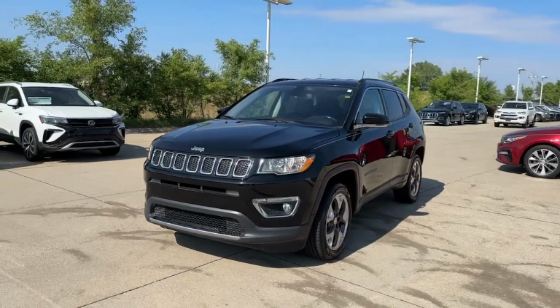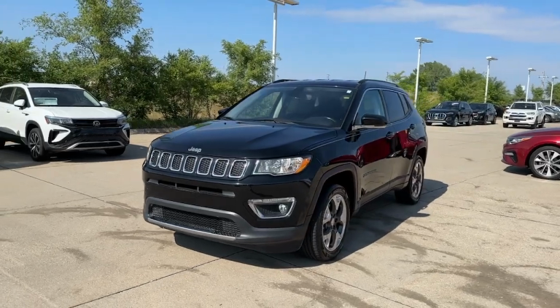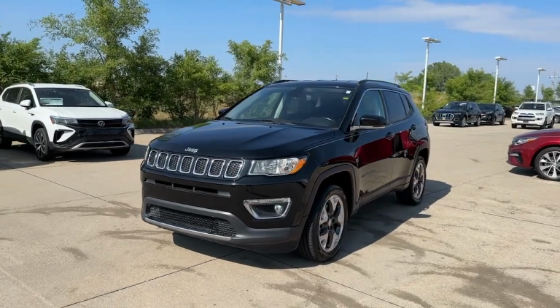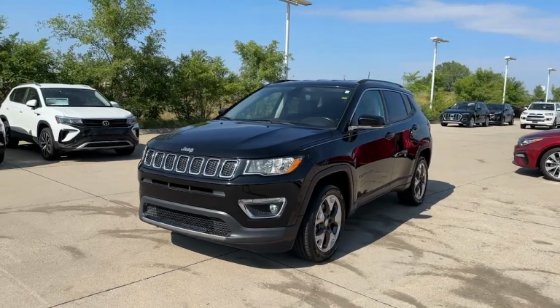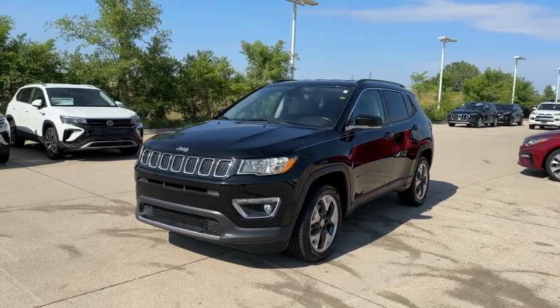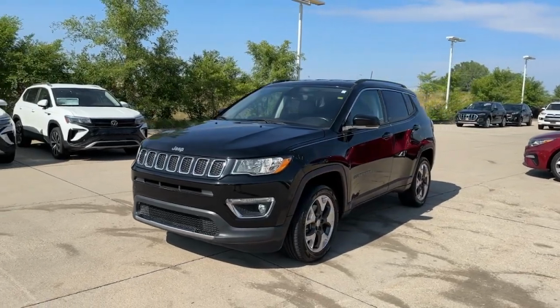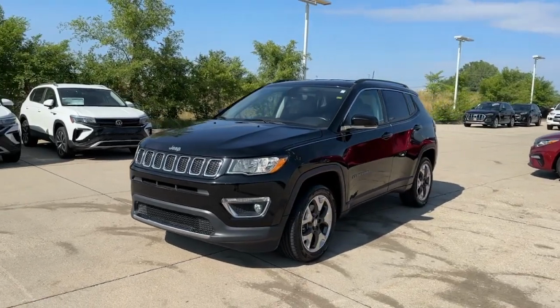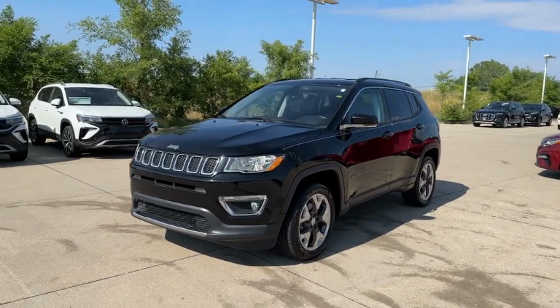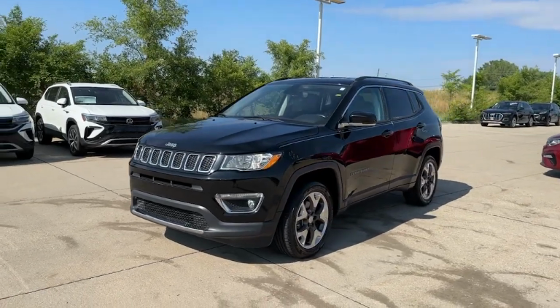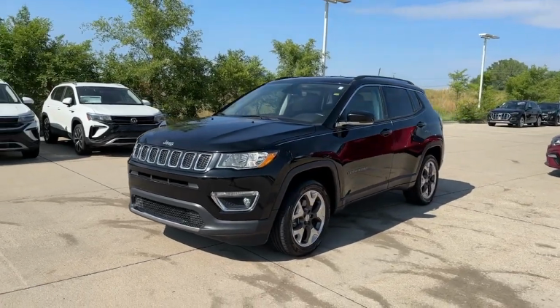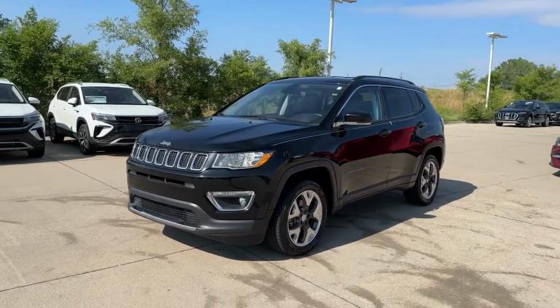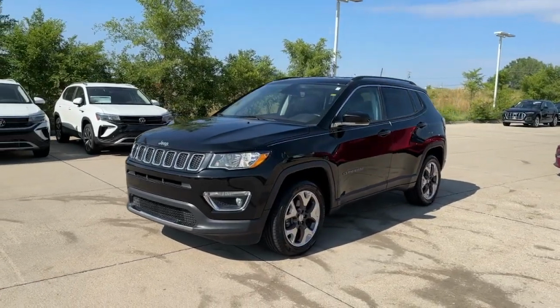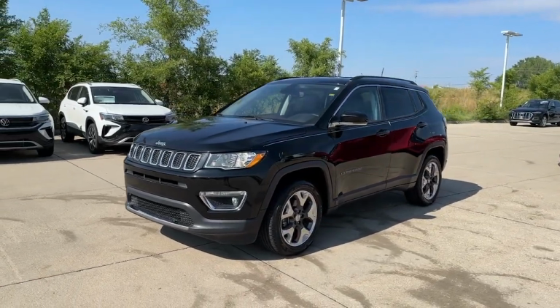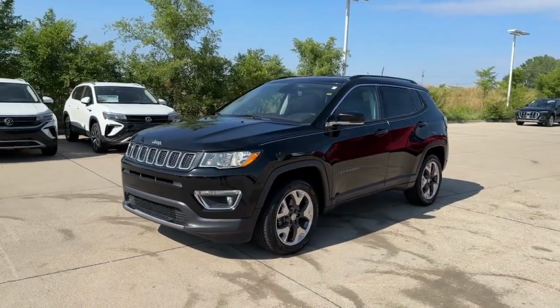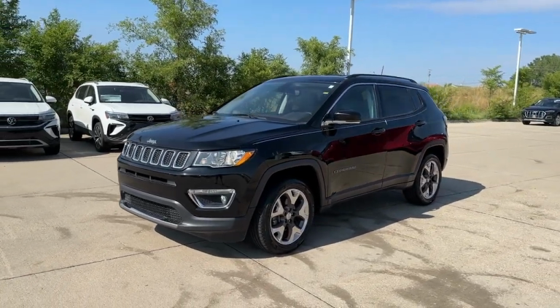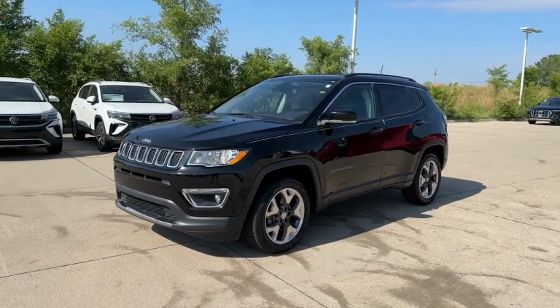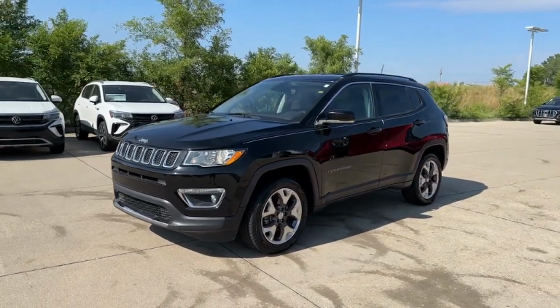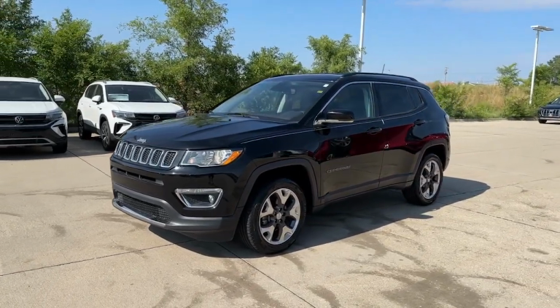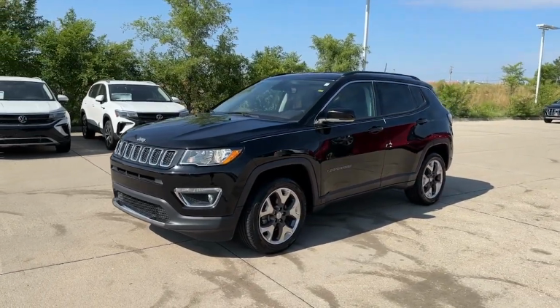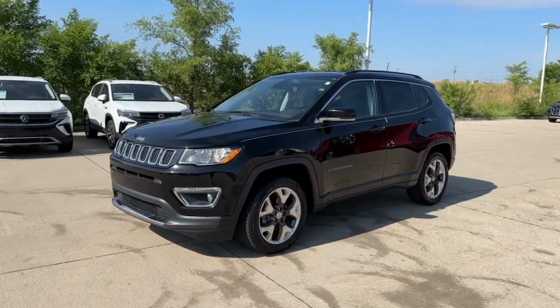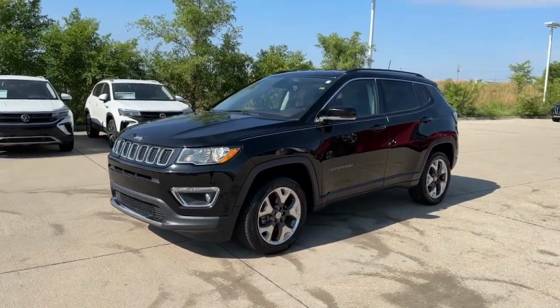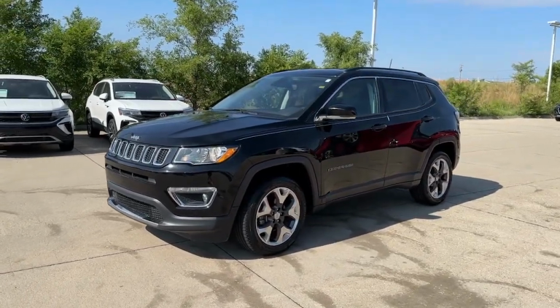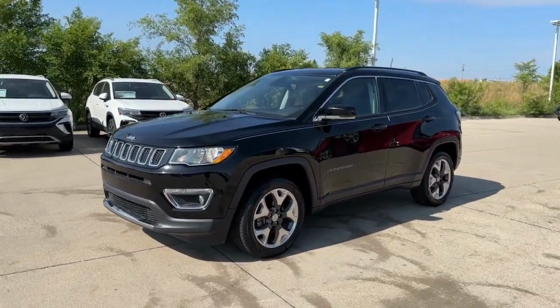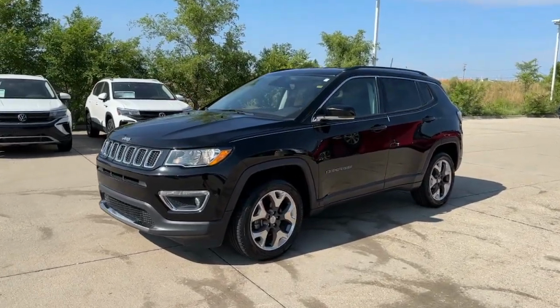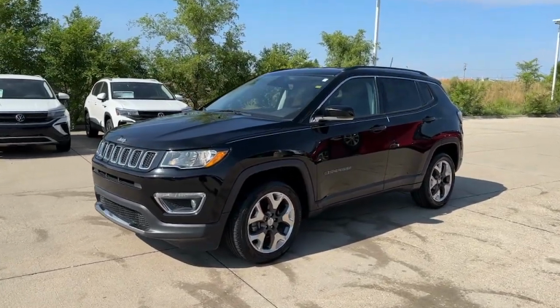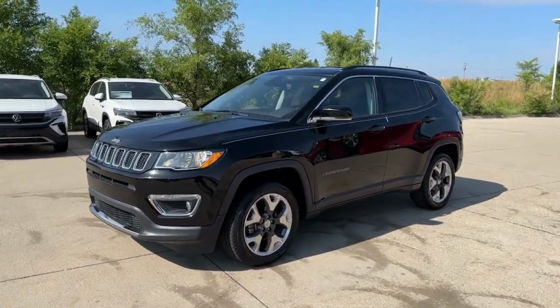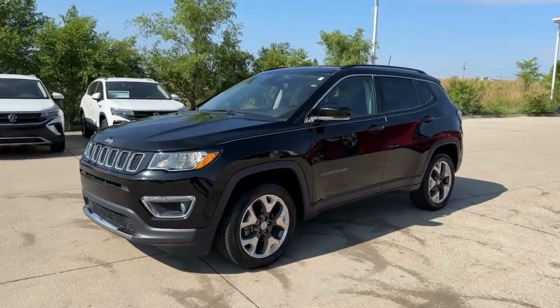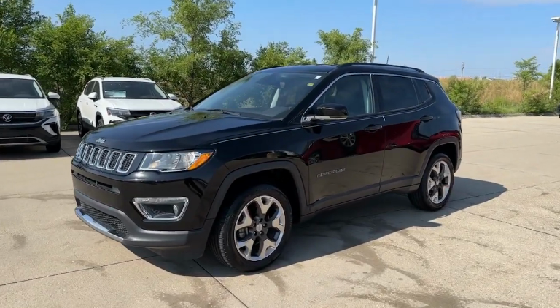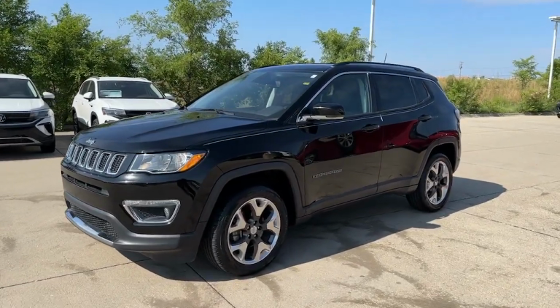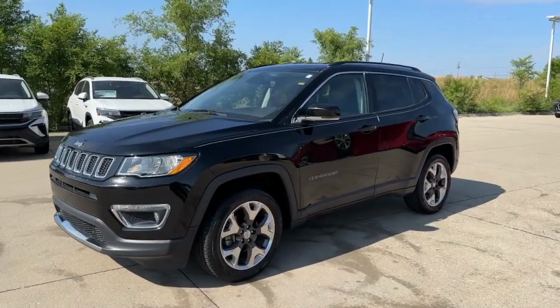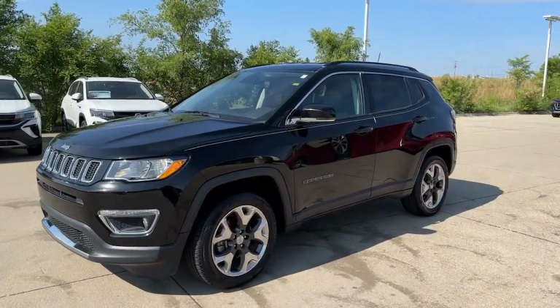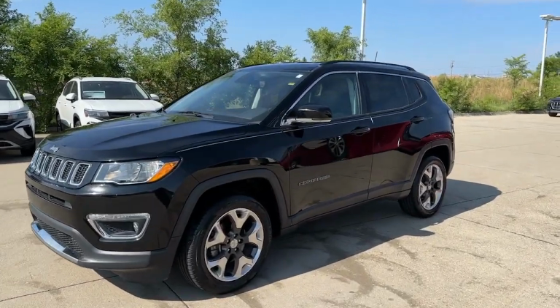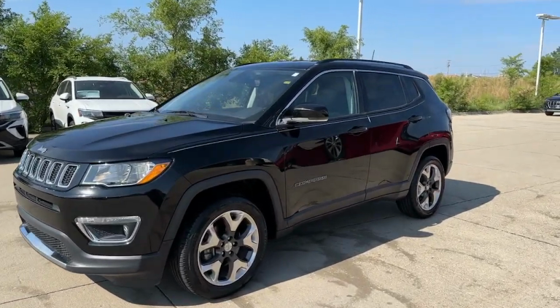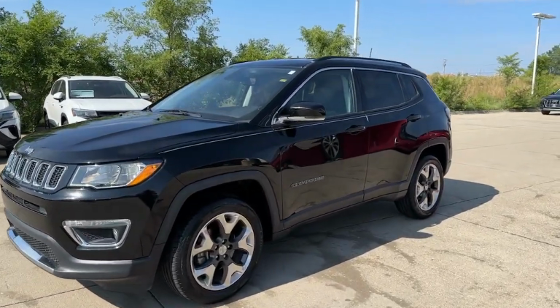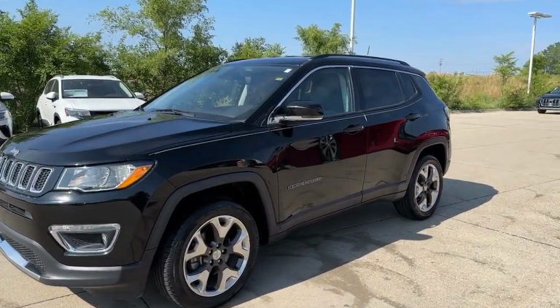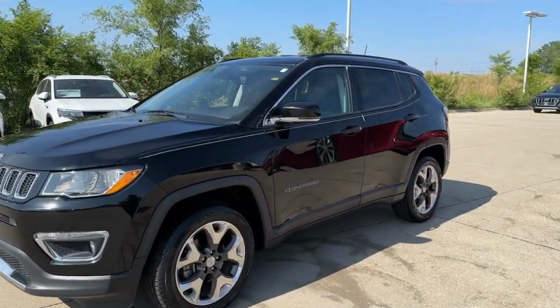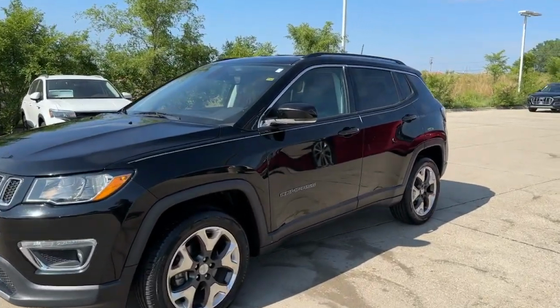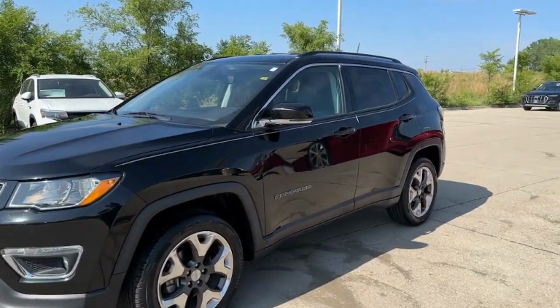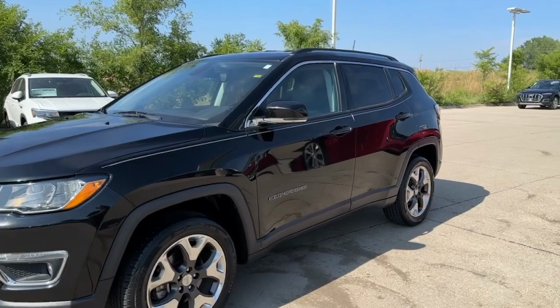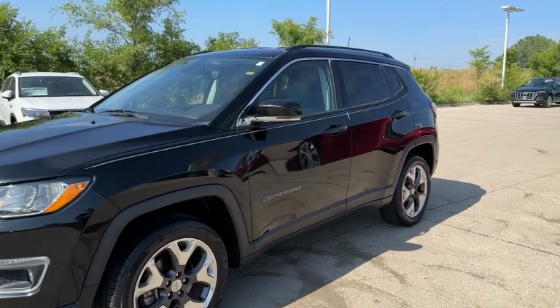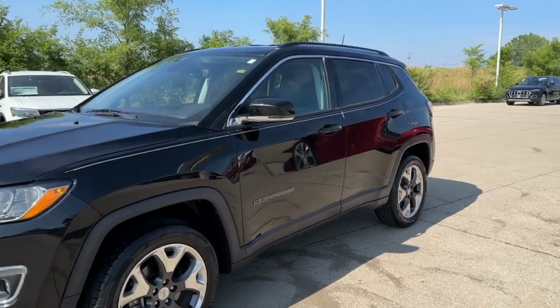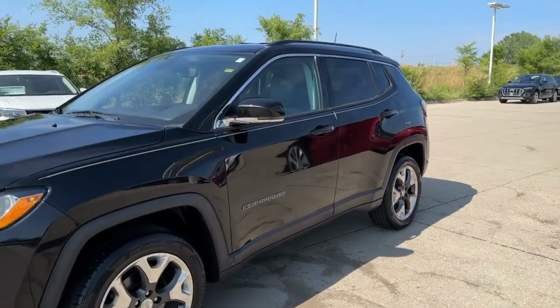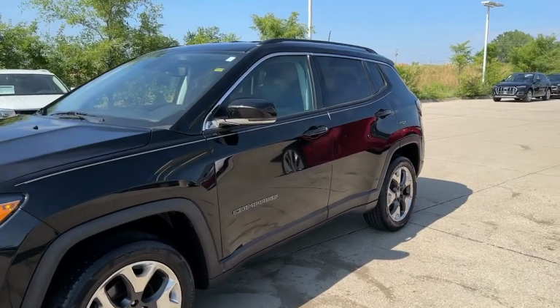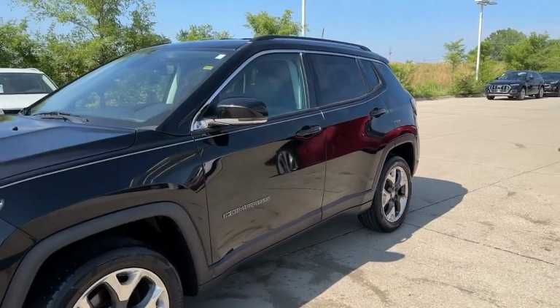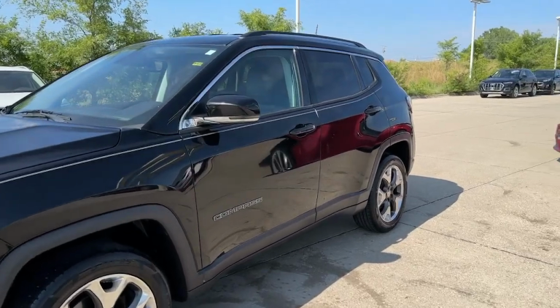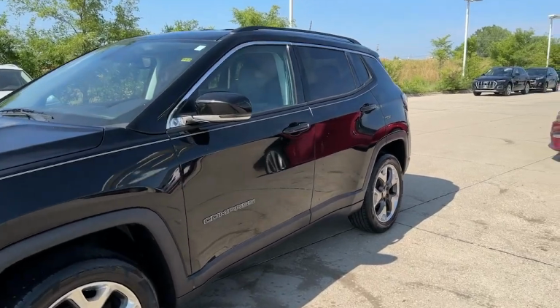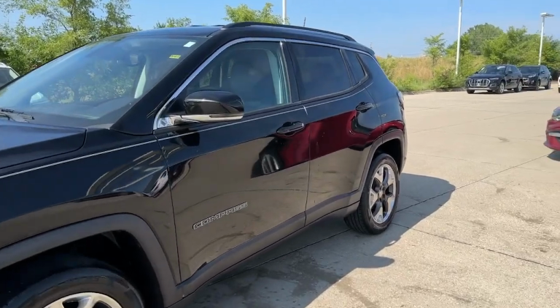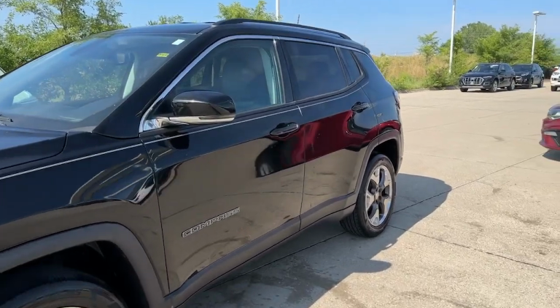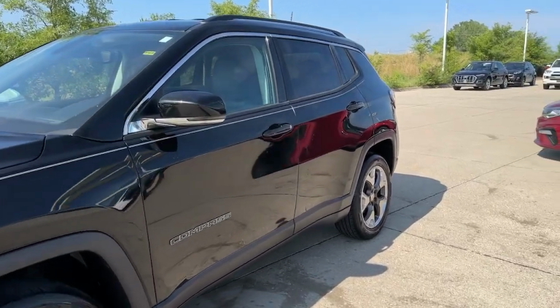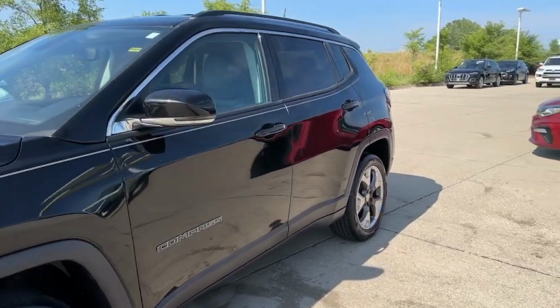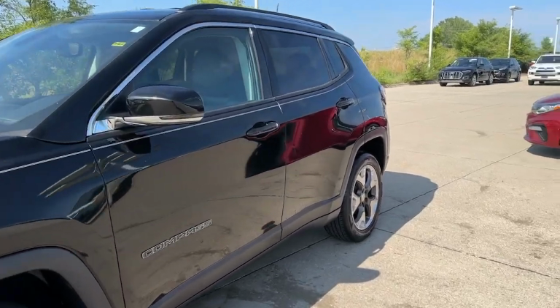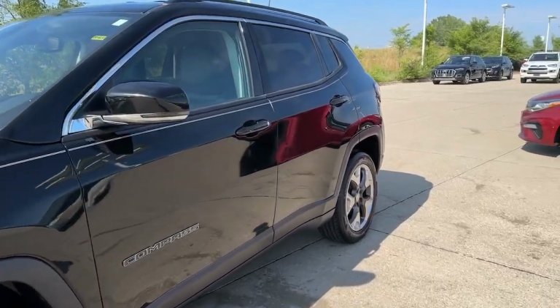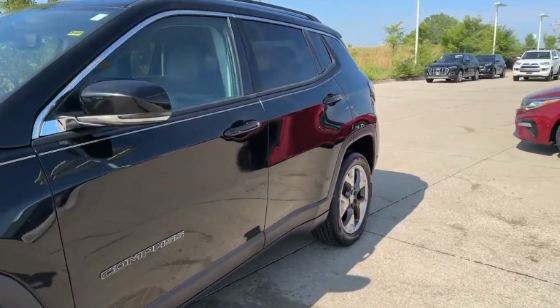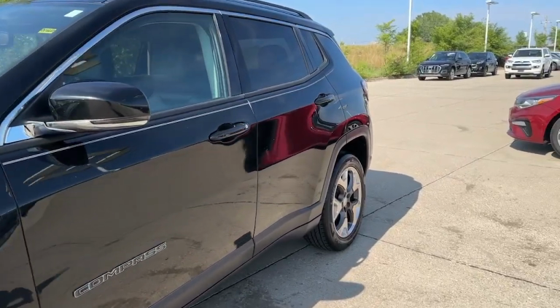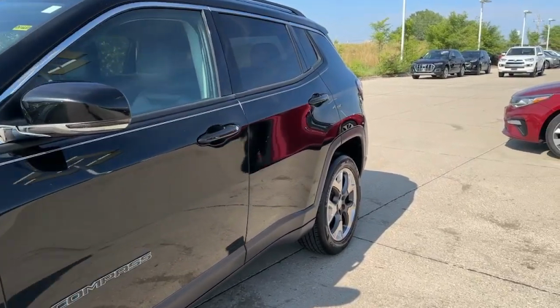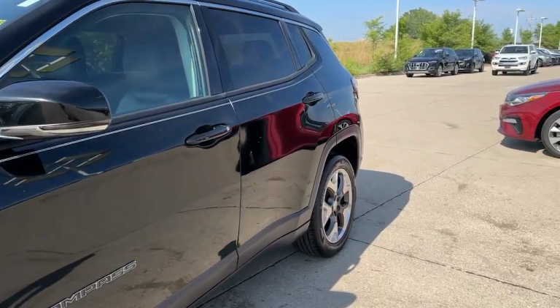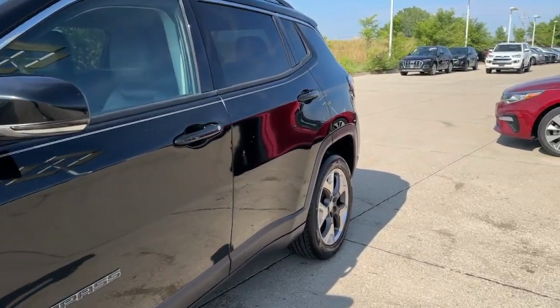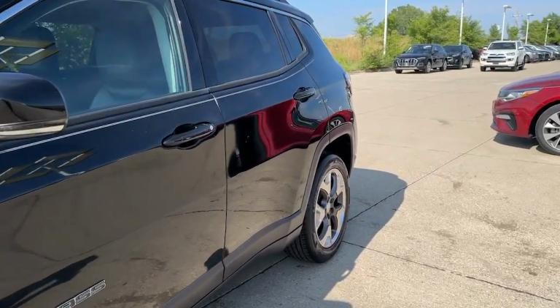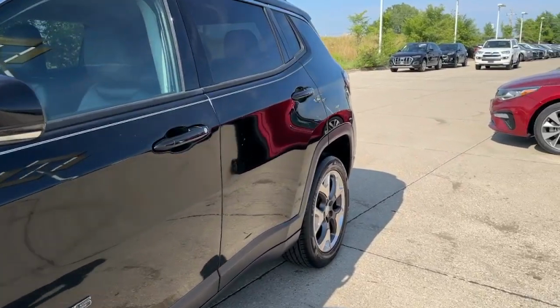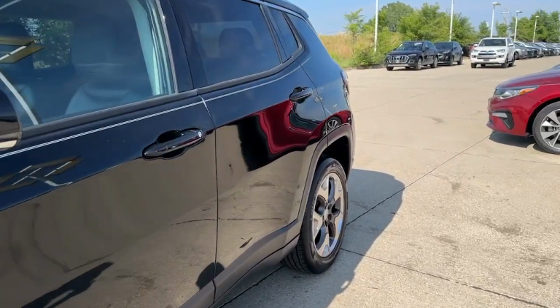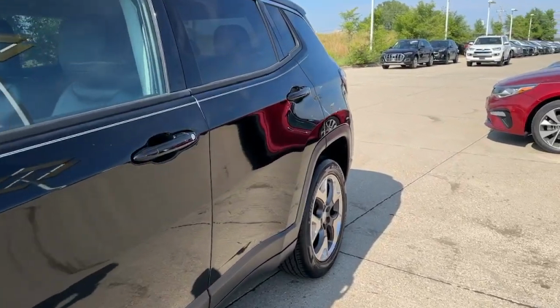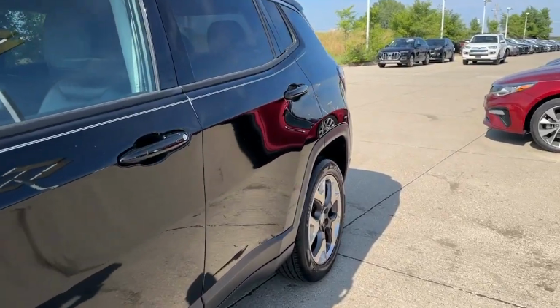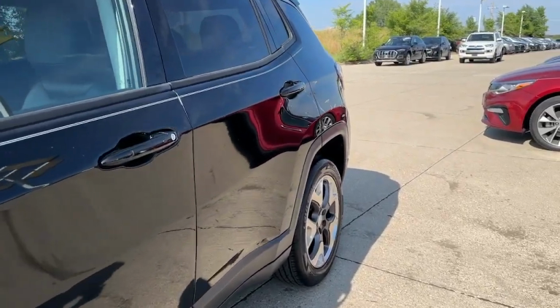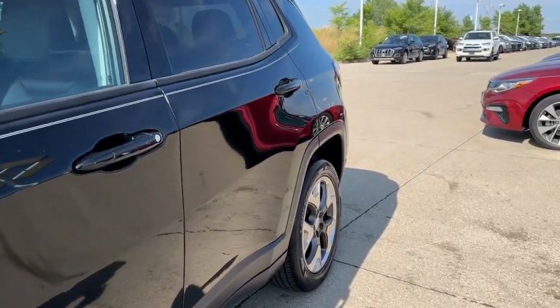The Compass delivers refined sophistication, versatile SUV capability, the latest safety features, and an adventurous spirit.